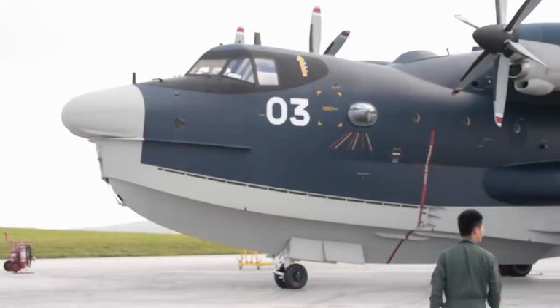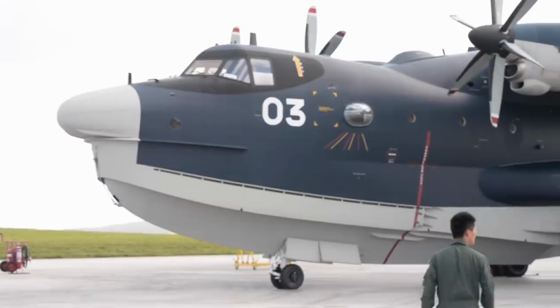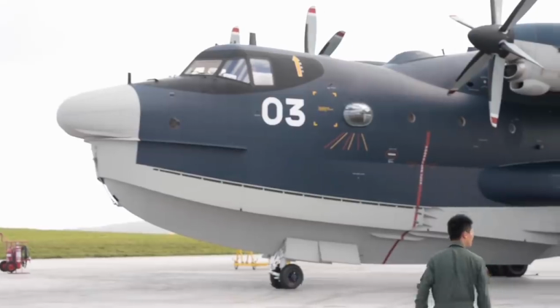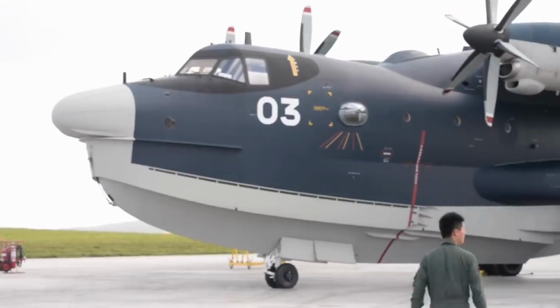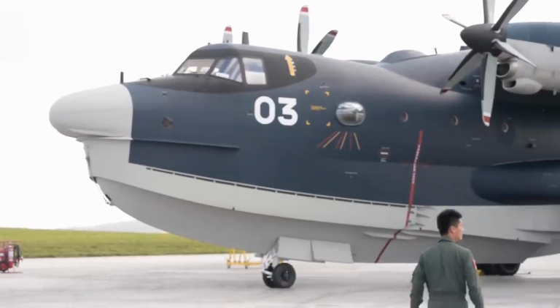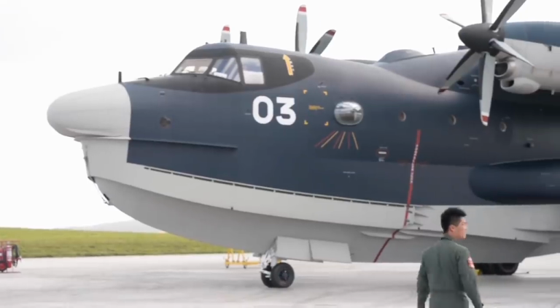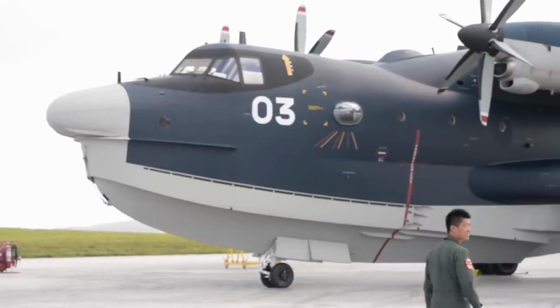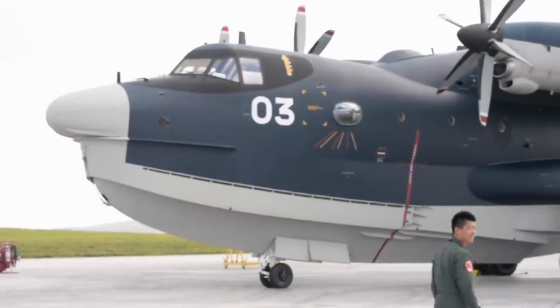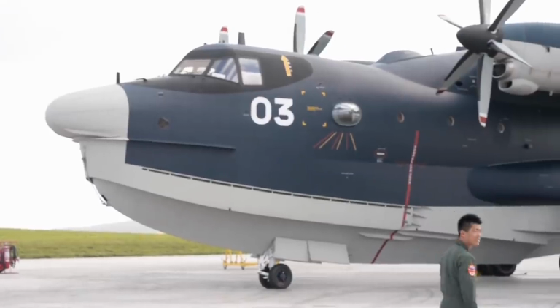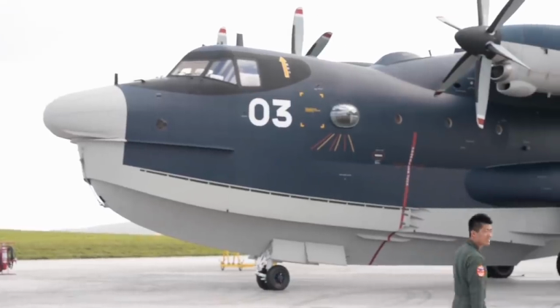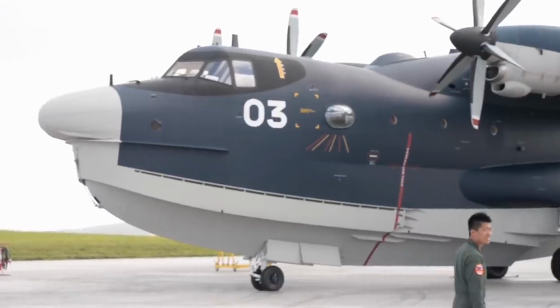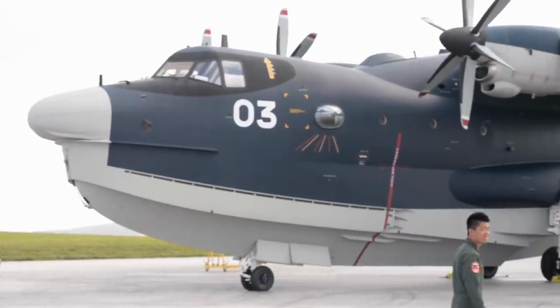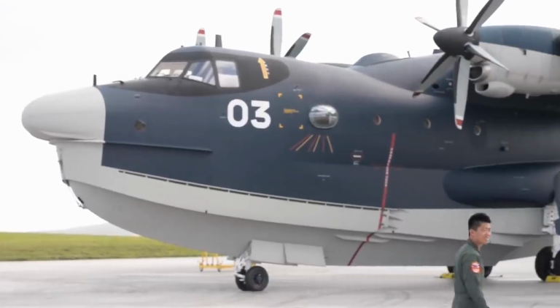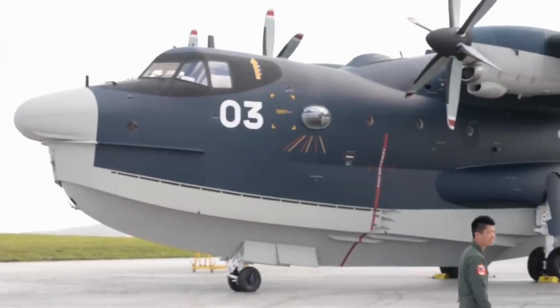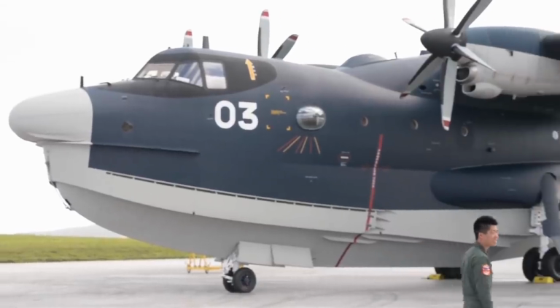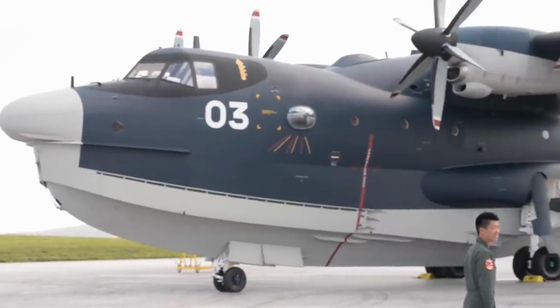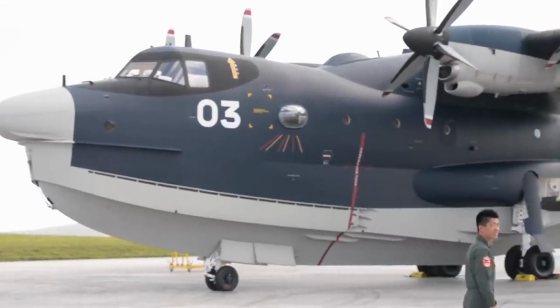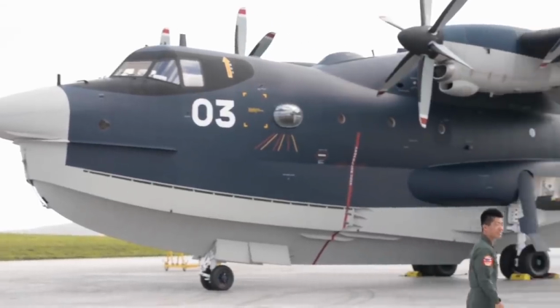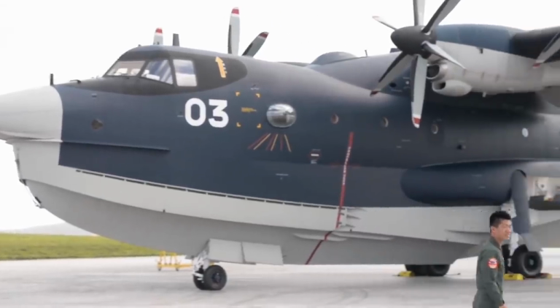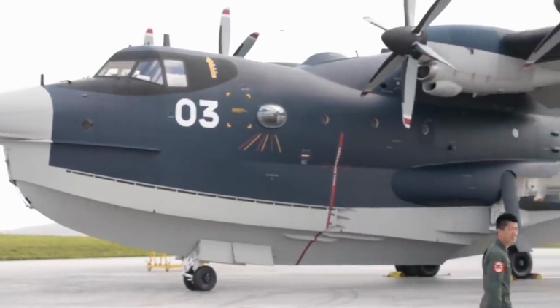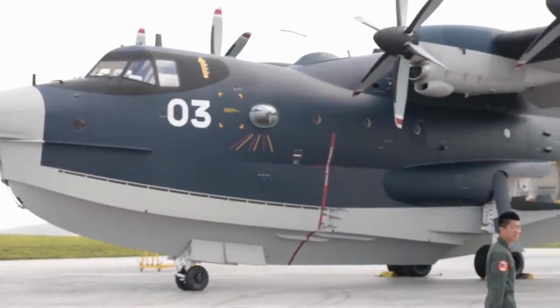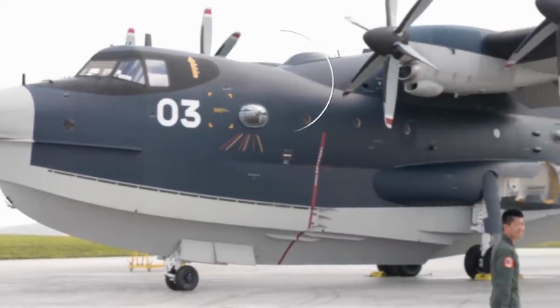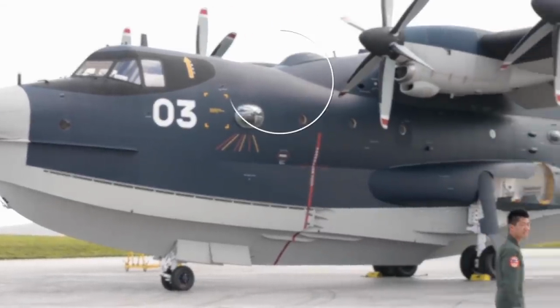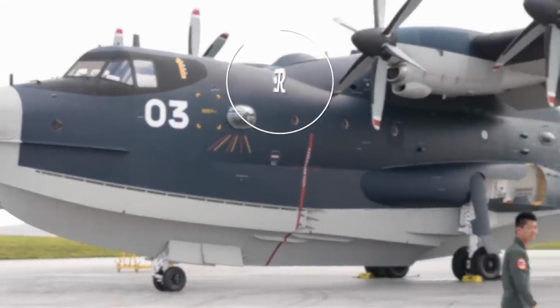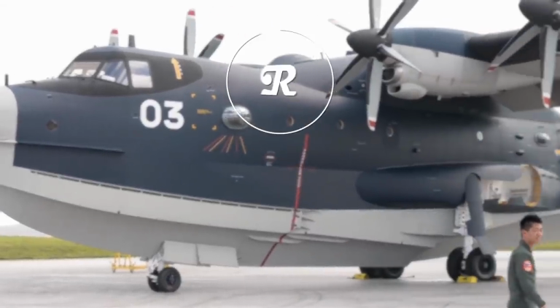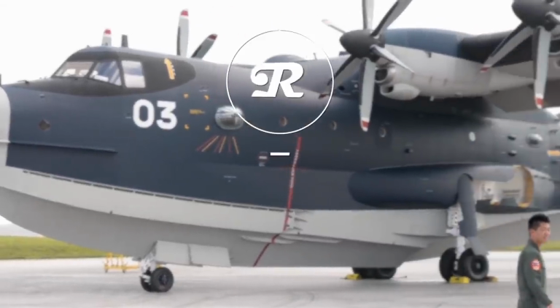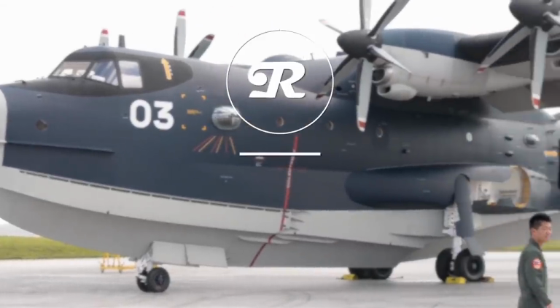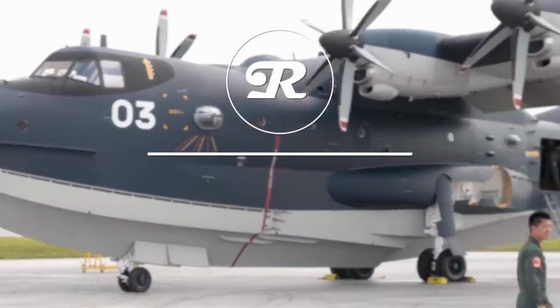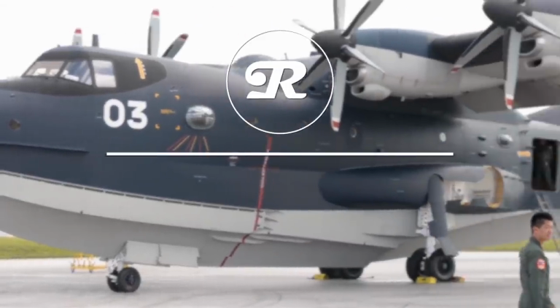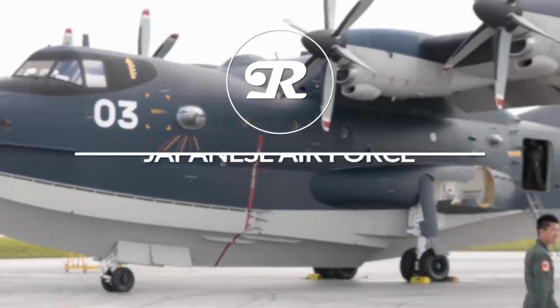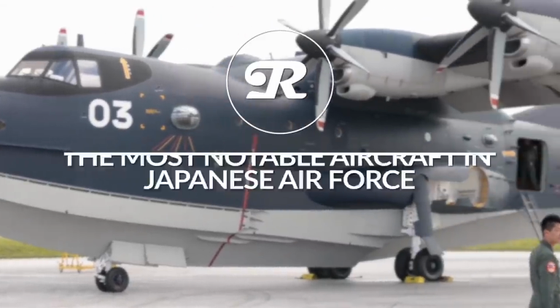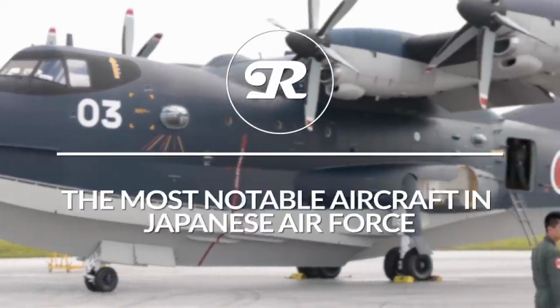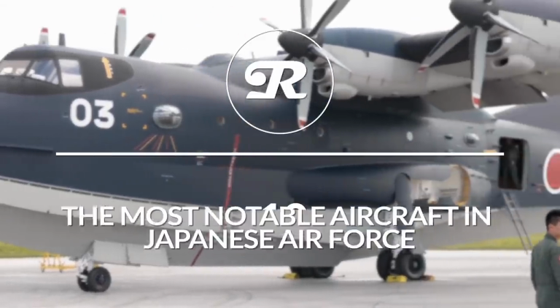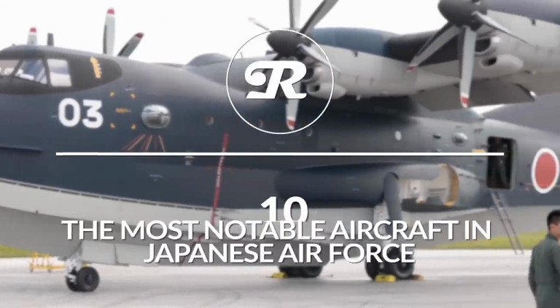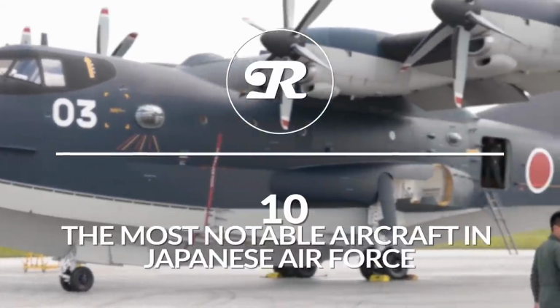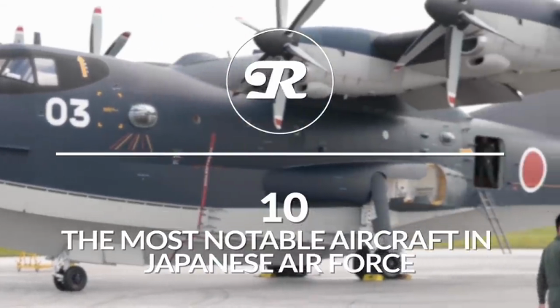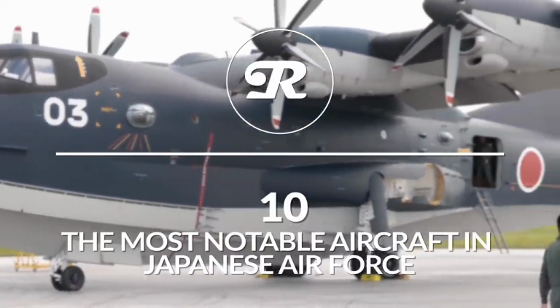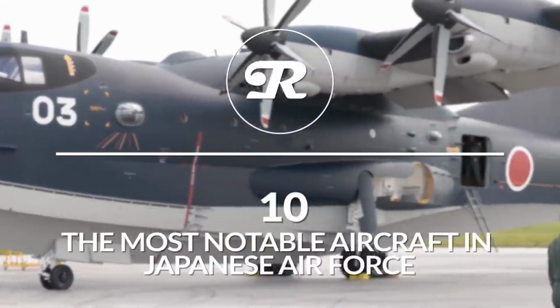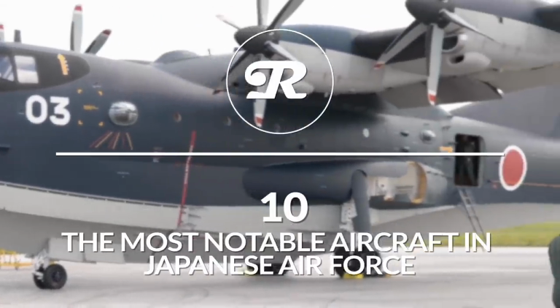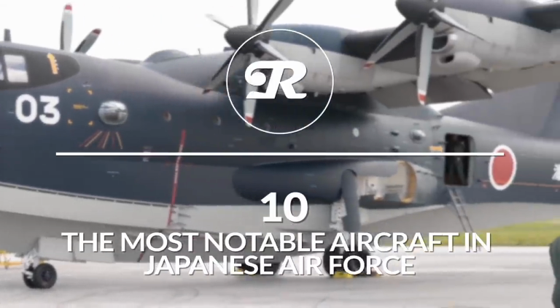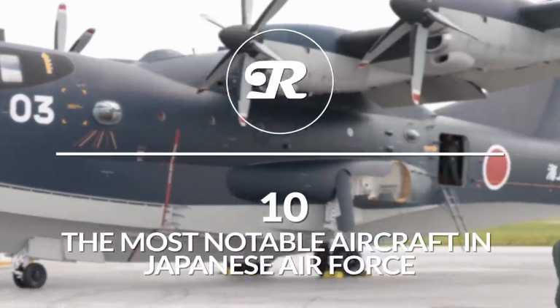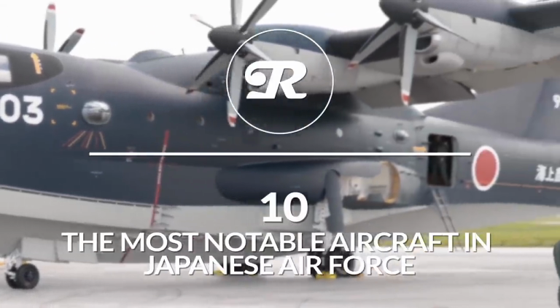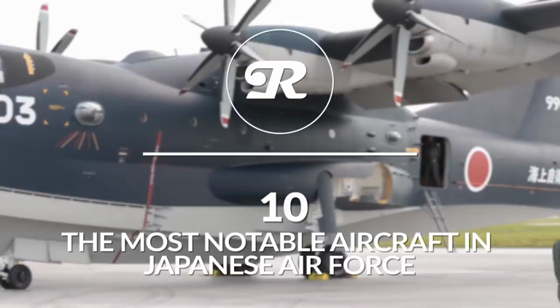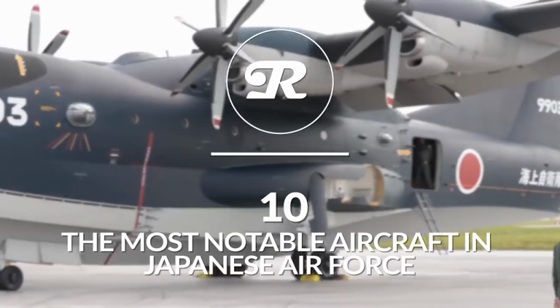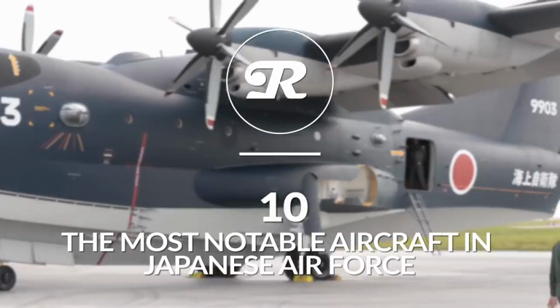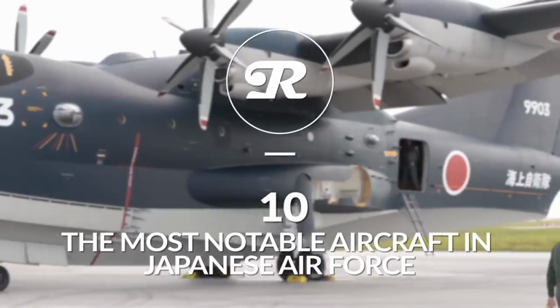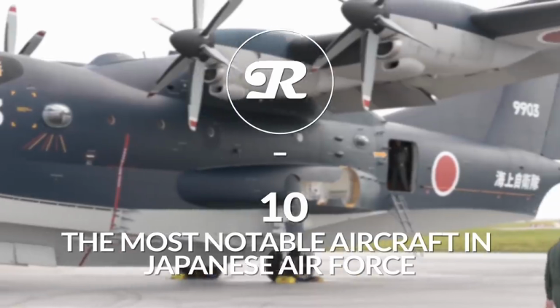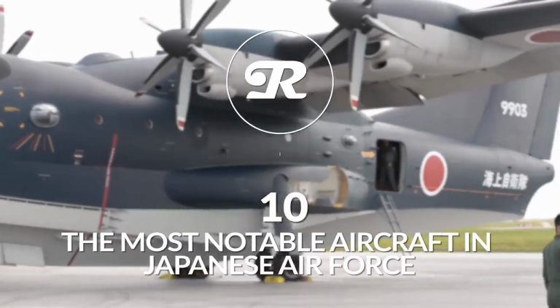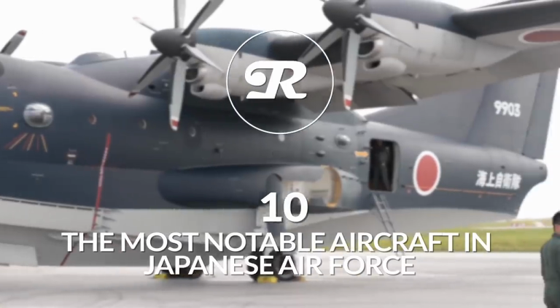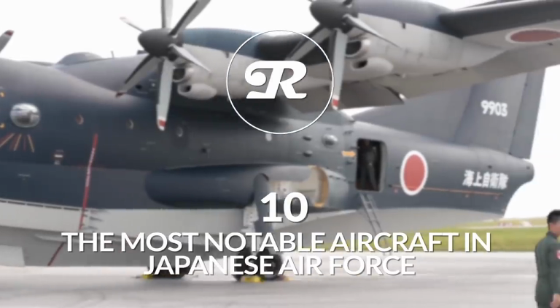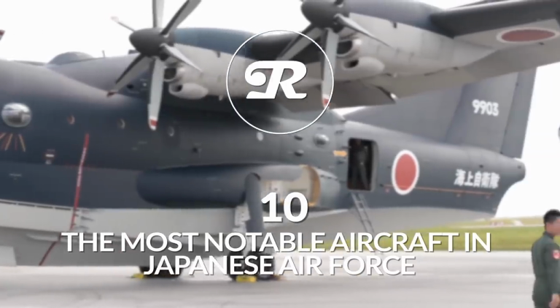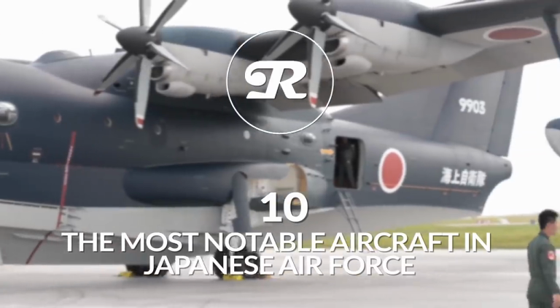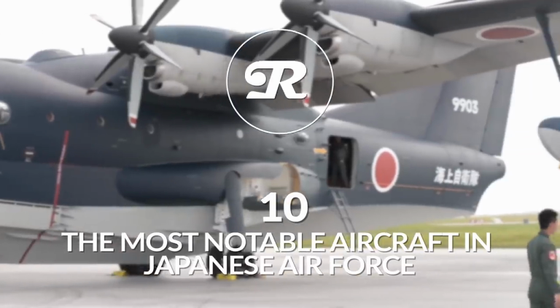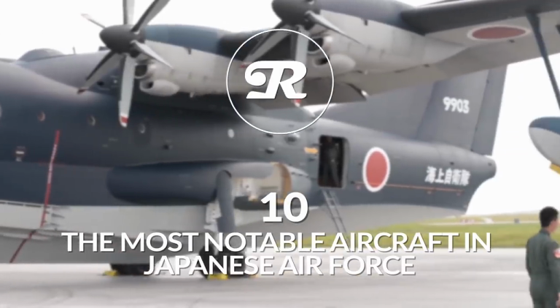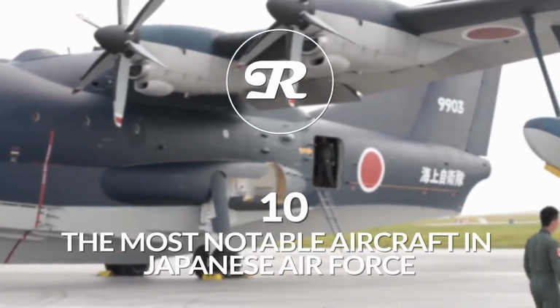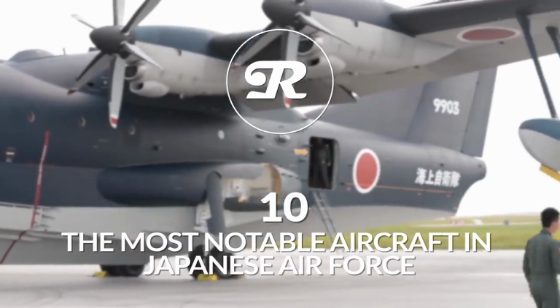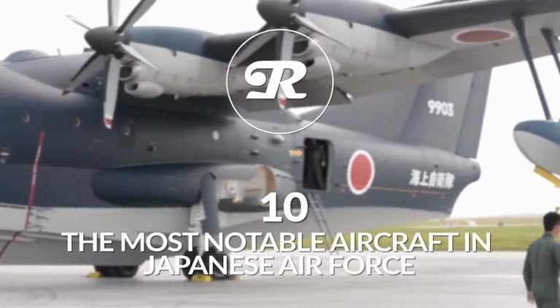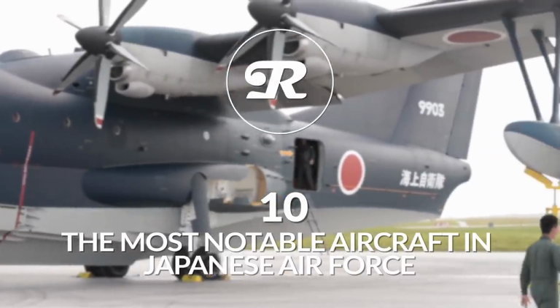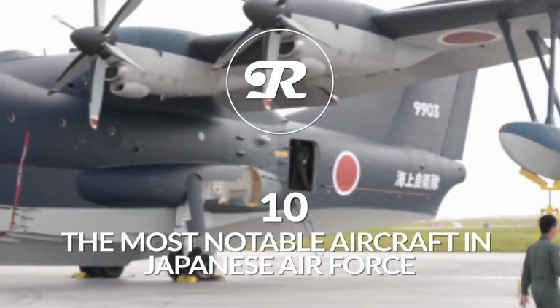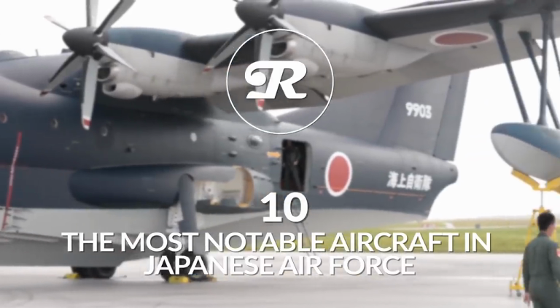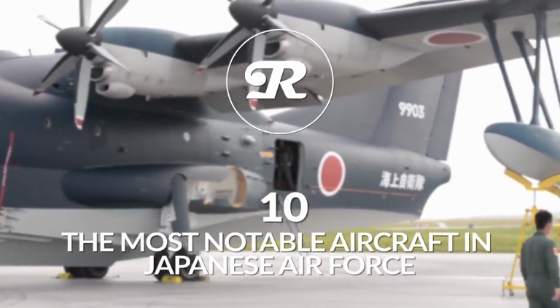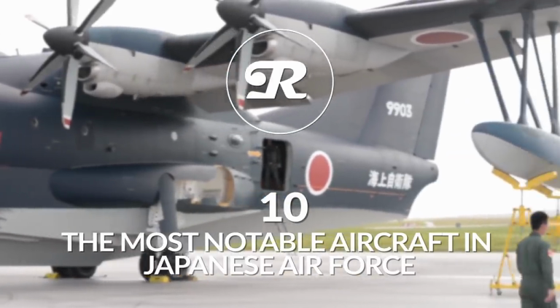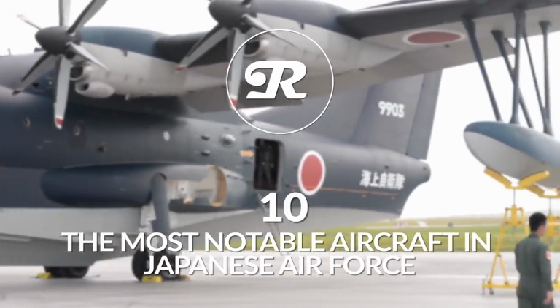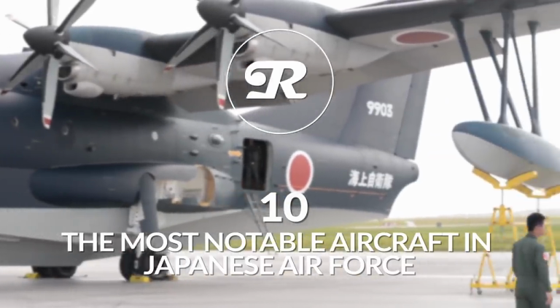So, without further ado, here are 10 of the most notable aircraft currently in service with the Japanese Air Force.